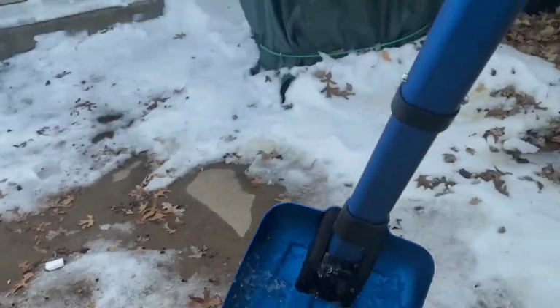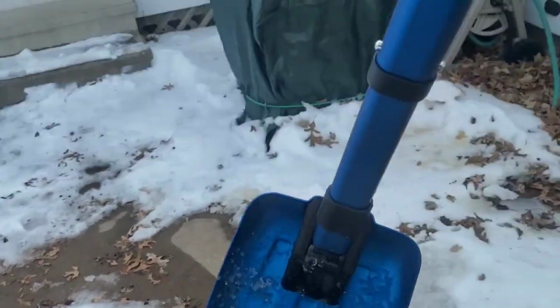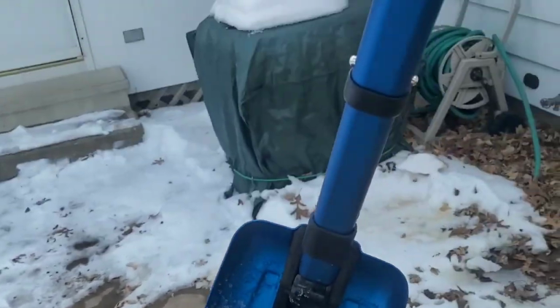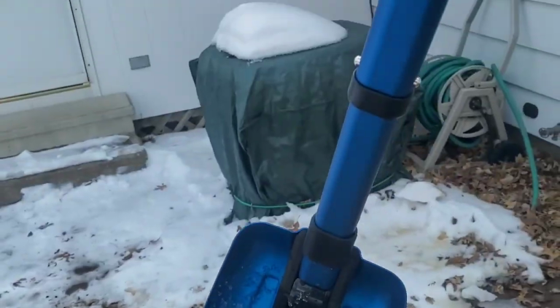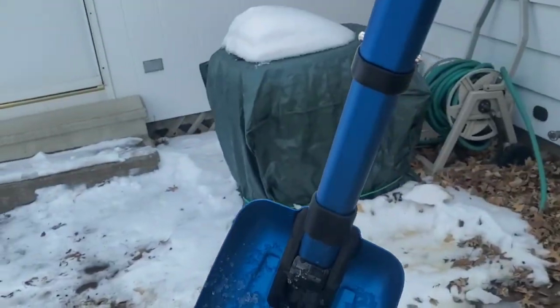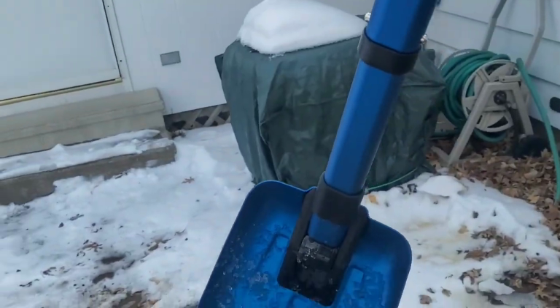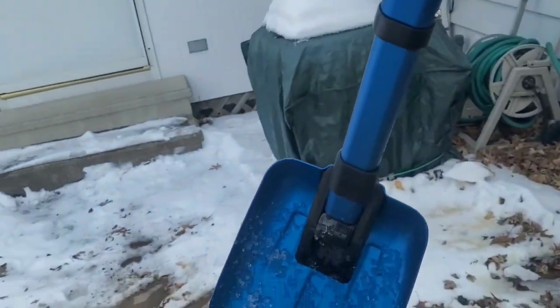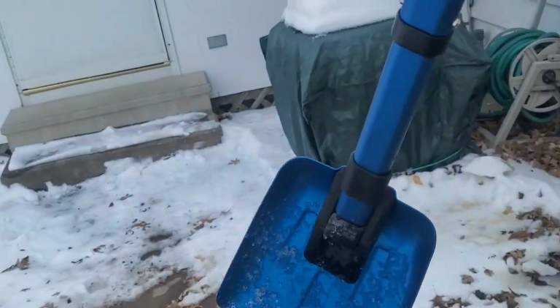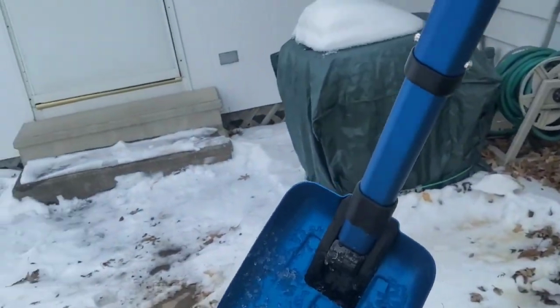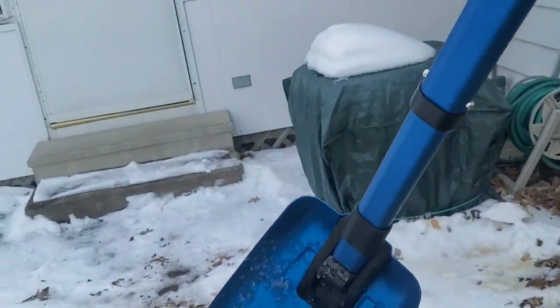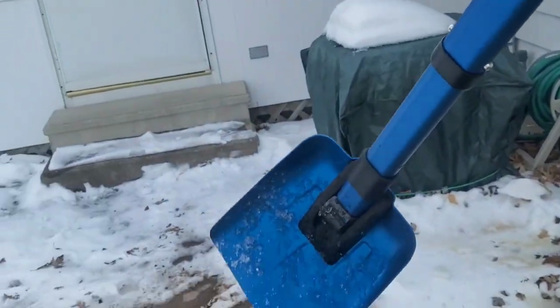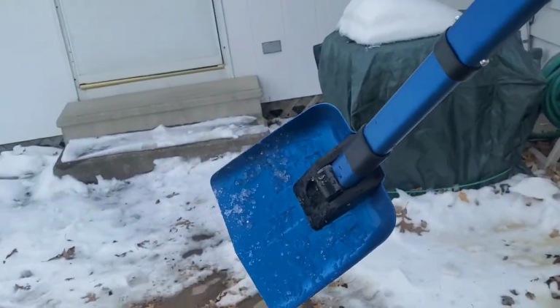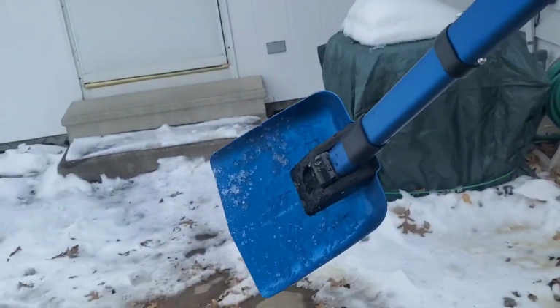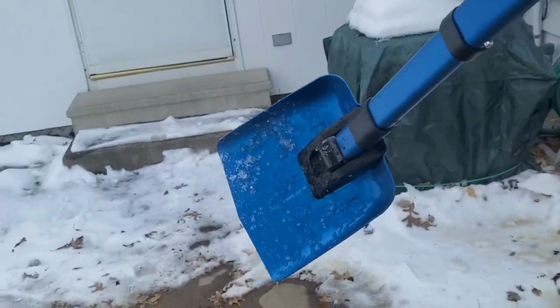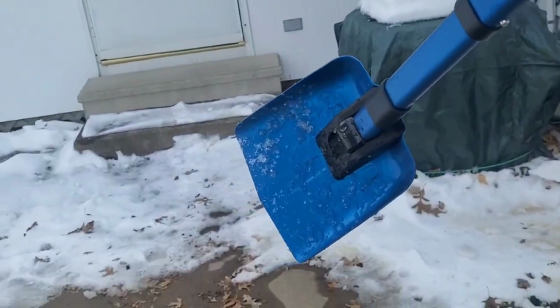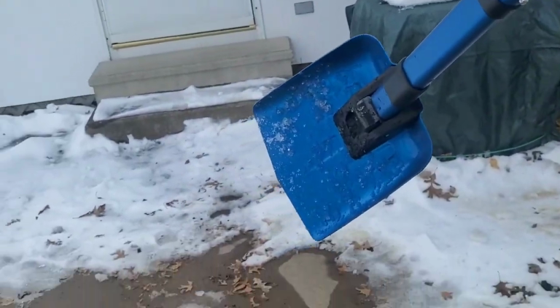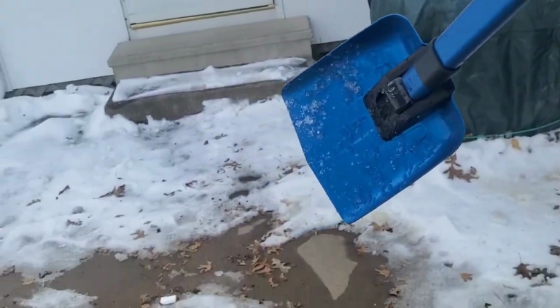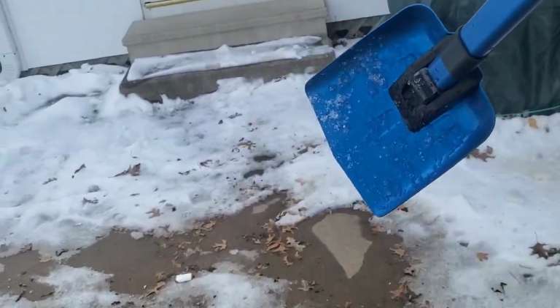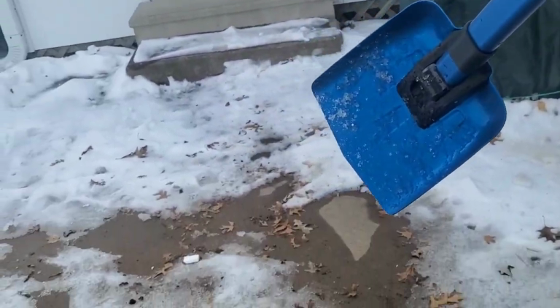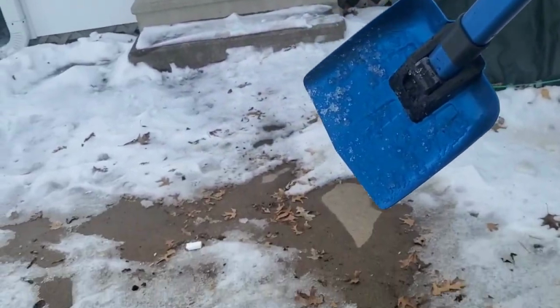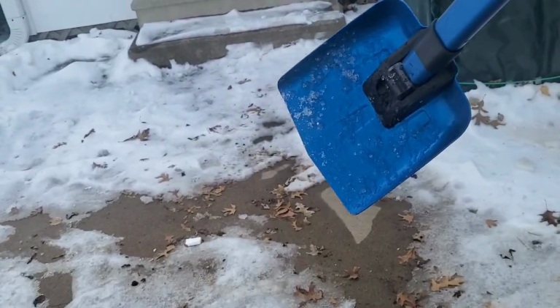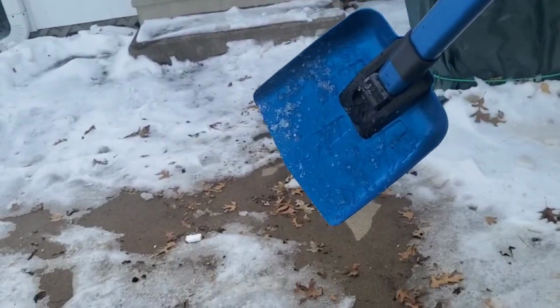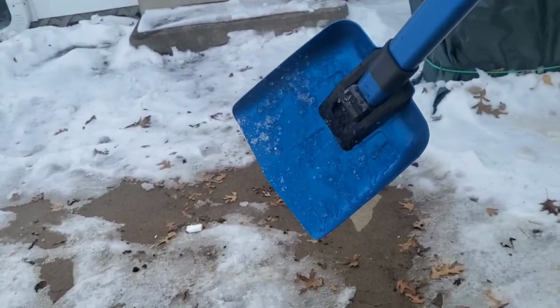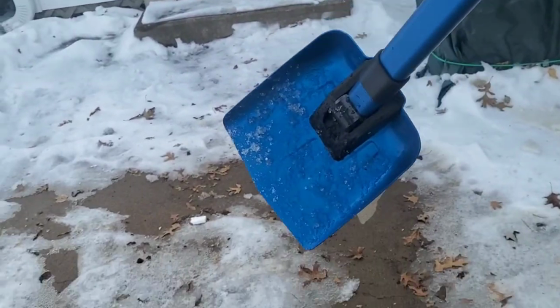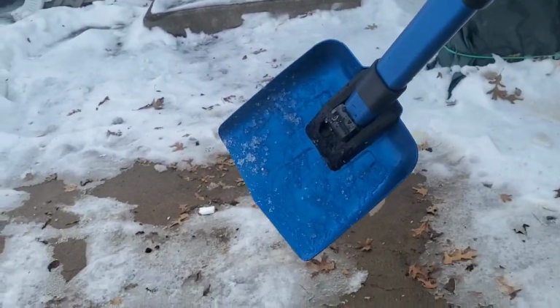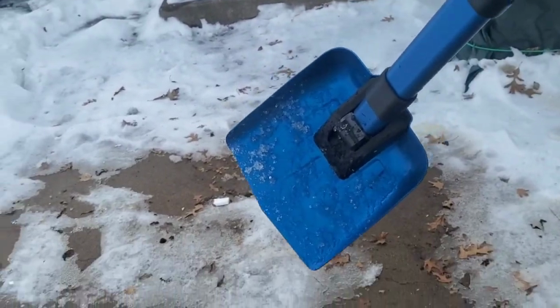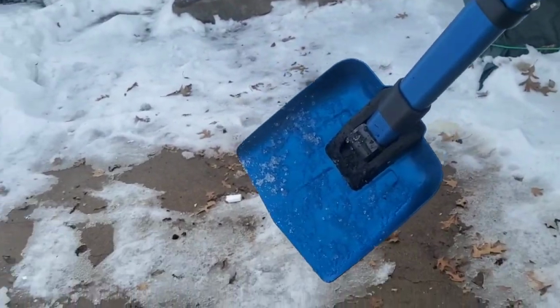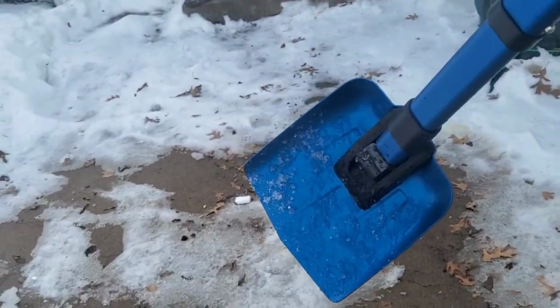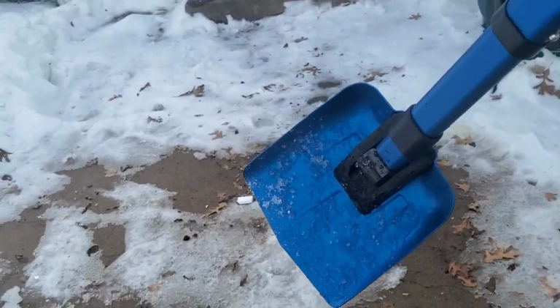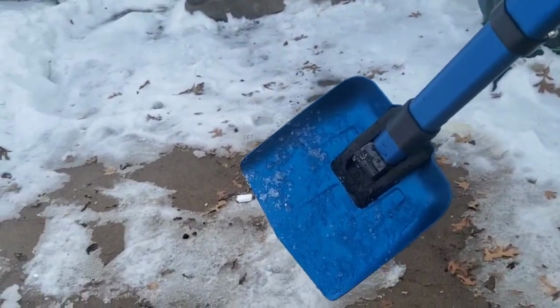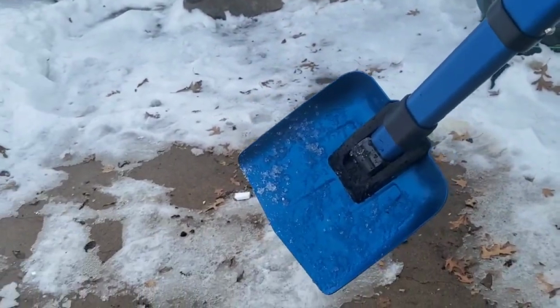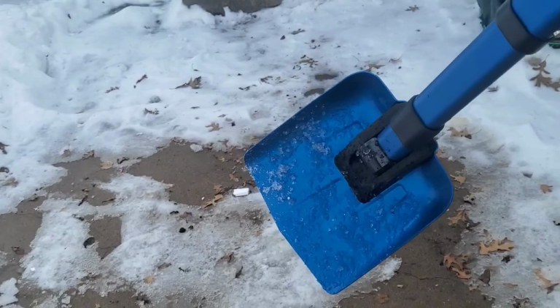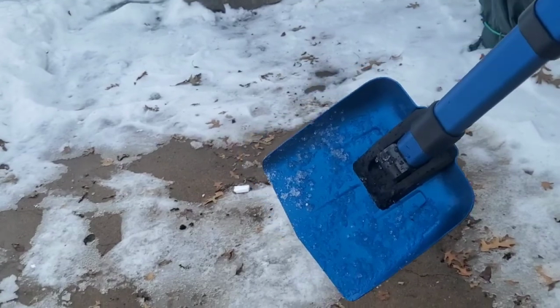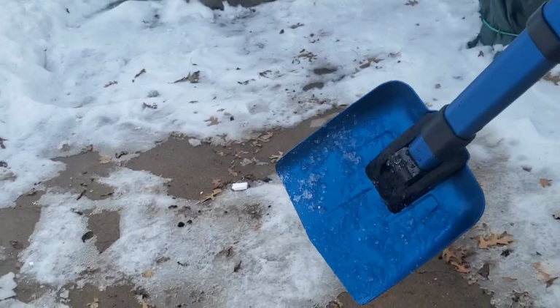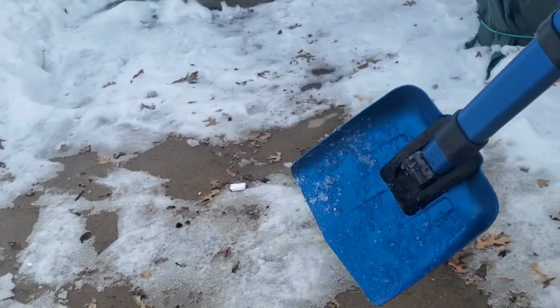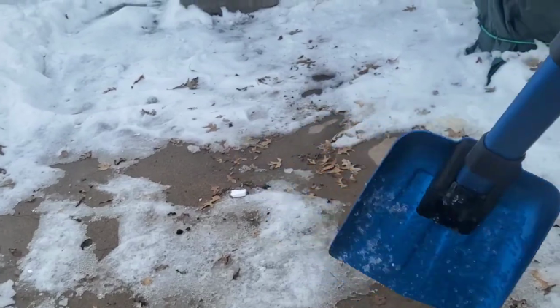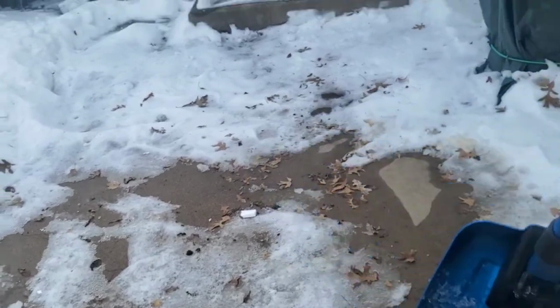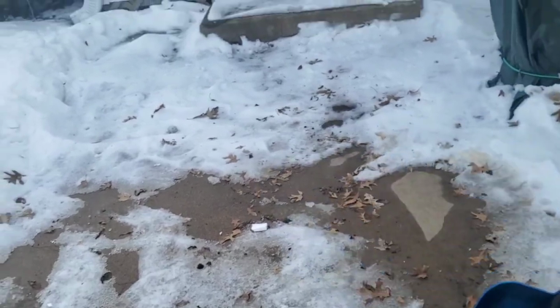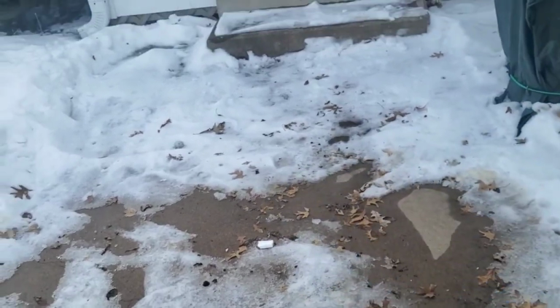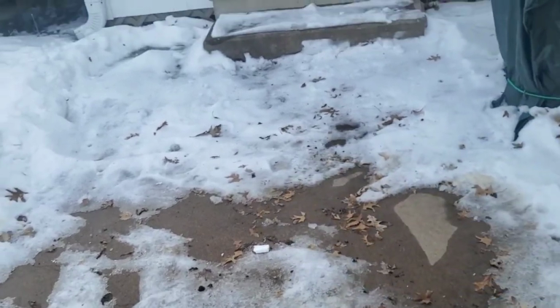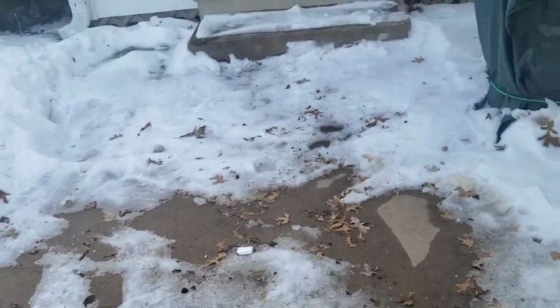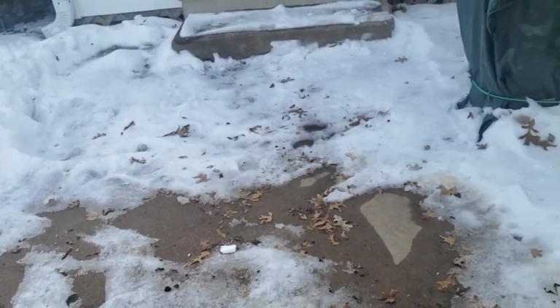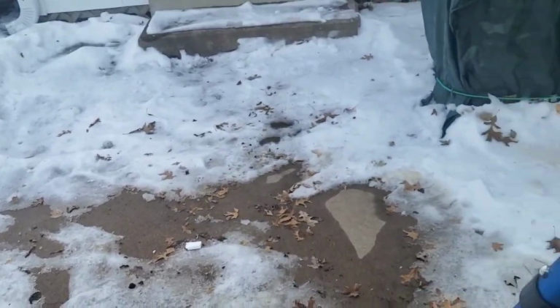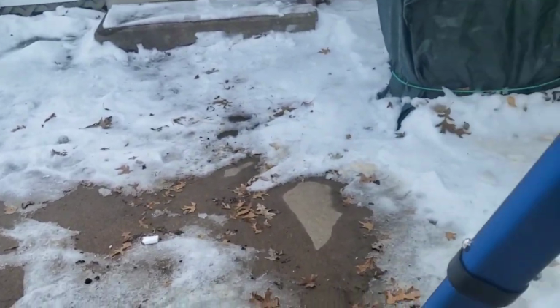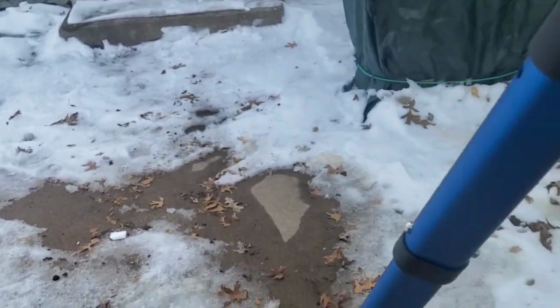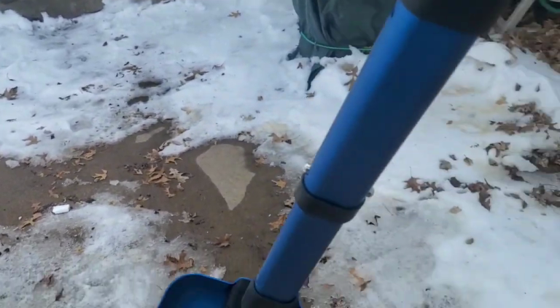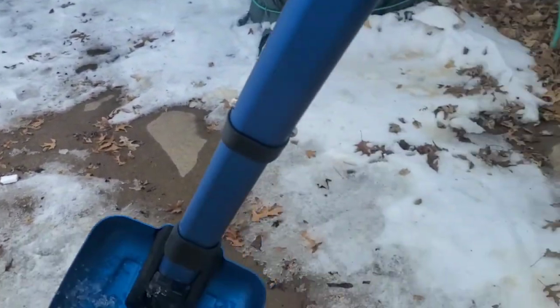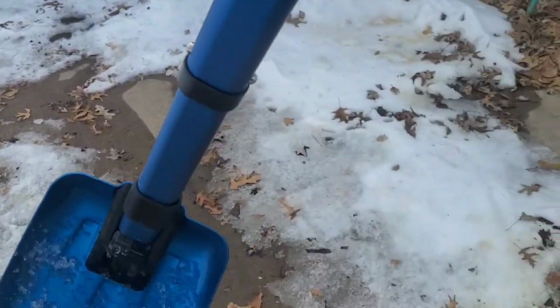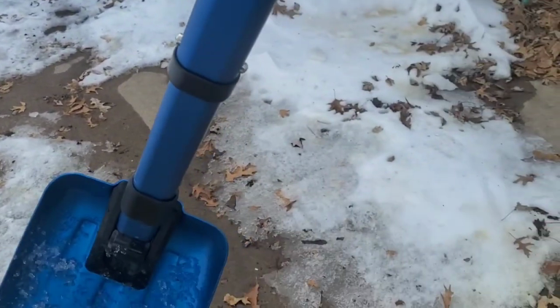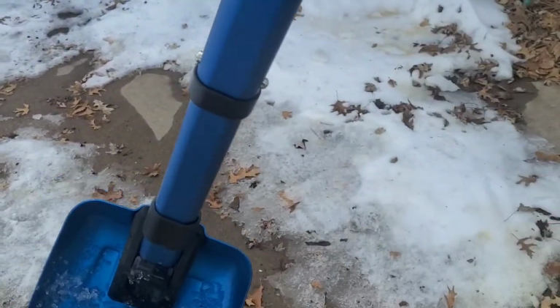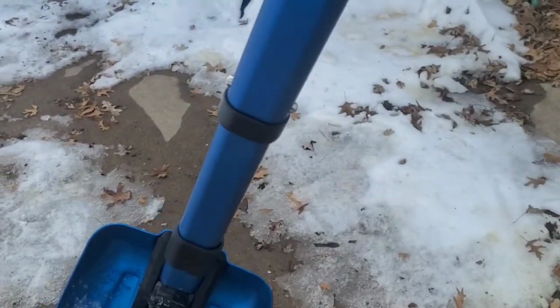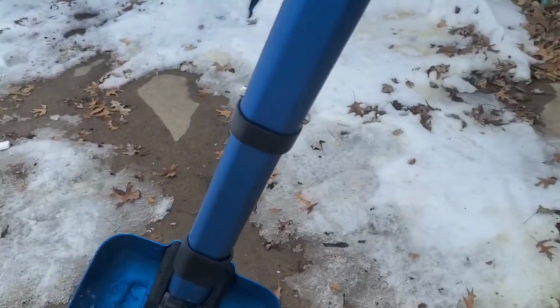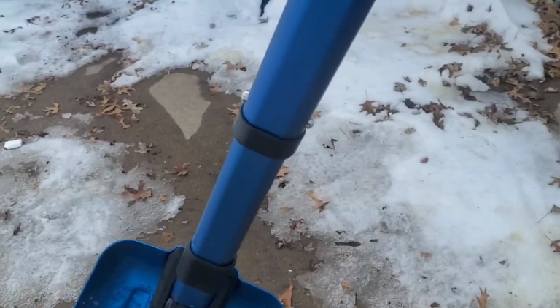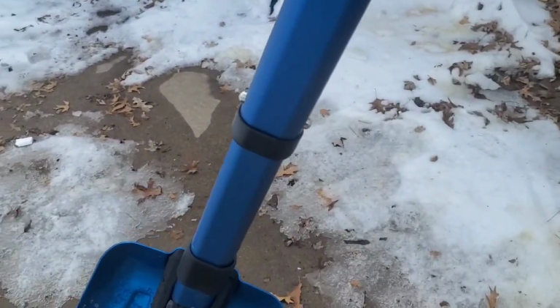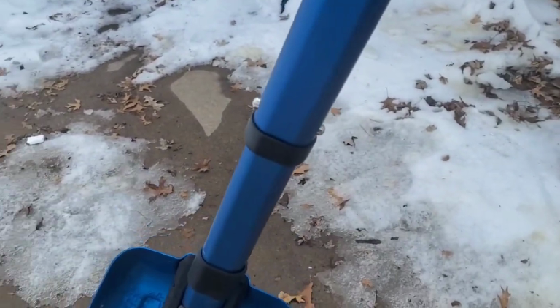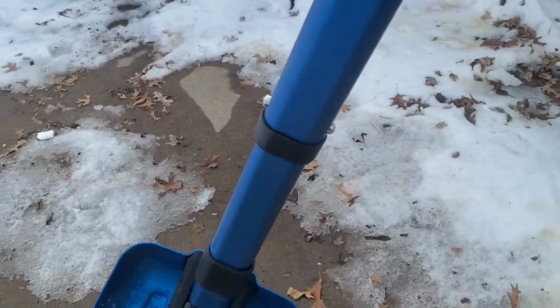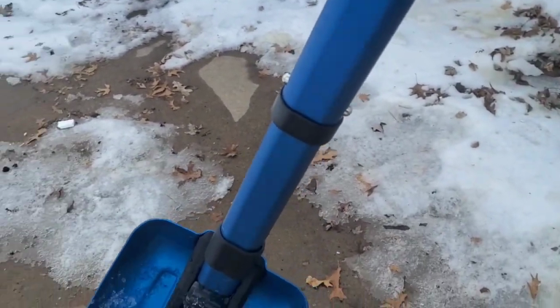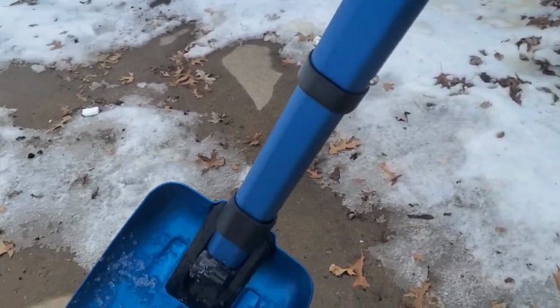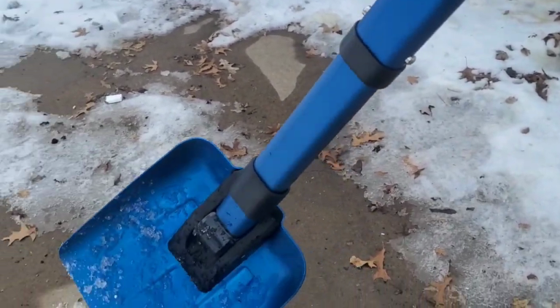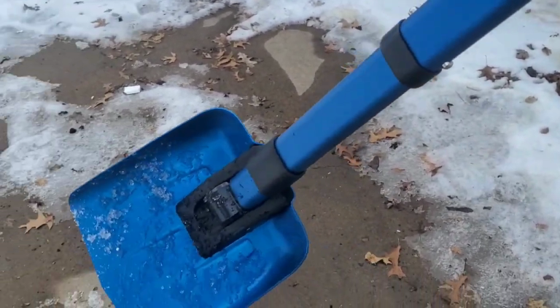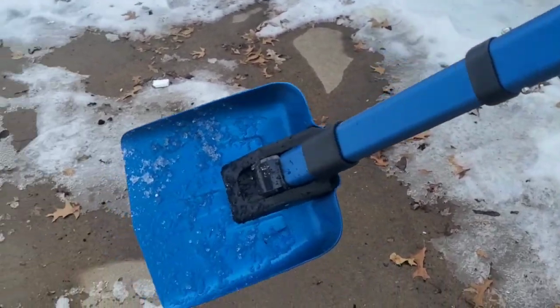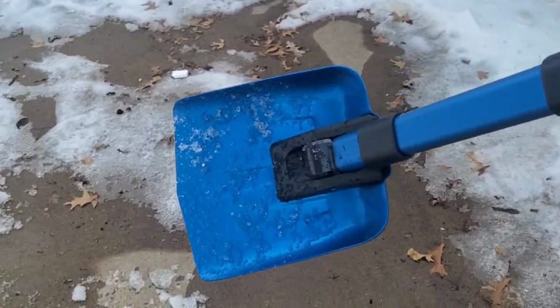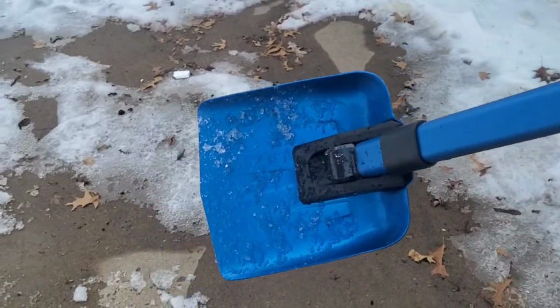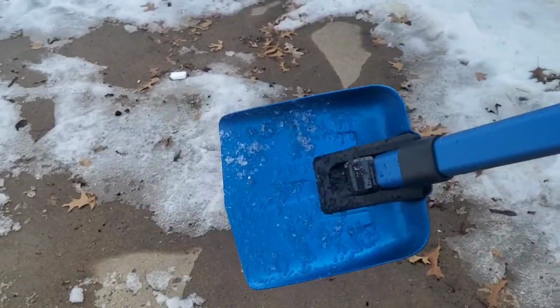That's a quick look at it, guys. I'm going to finish up this patio area because we're putting a hot tub in here. All right, we'll see you guys later — have a great day, bye!